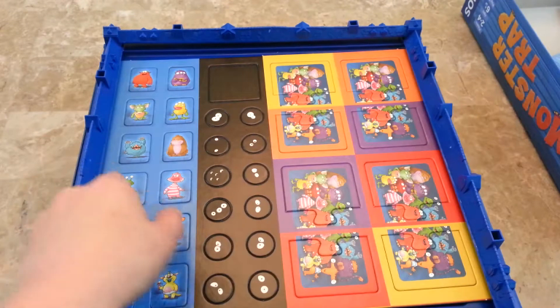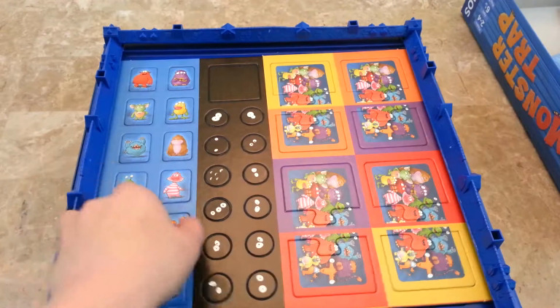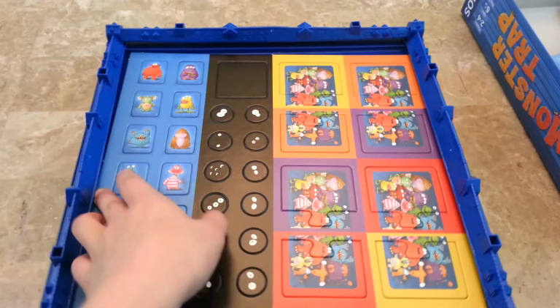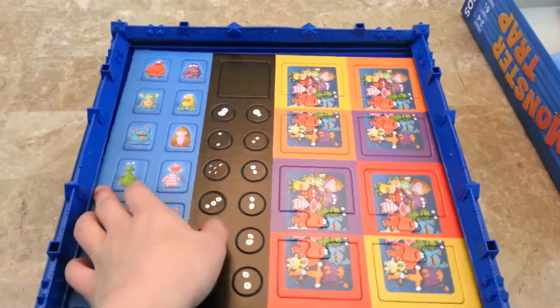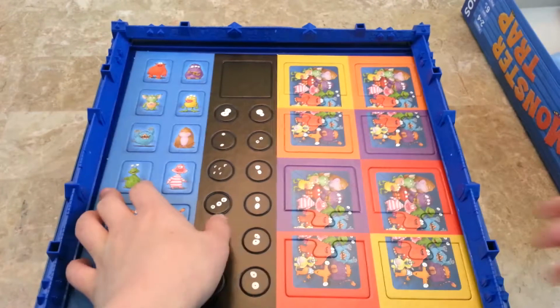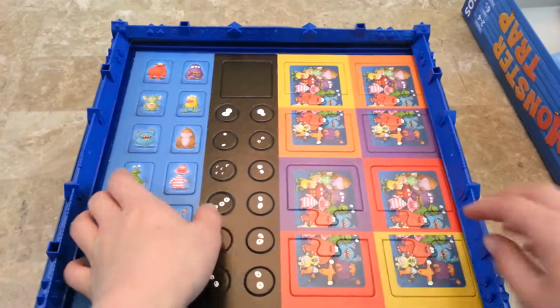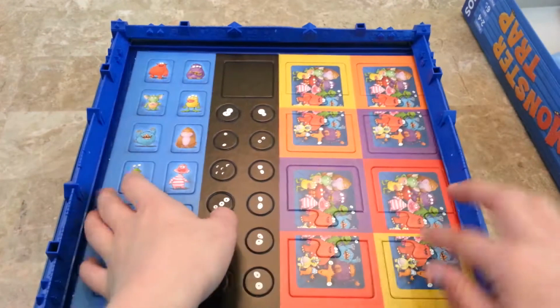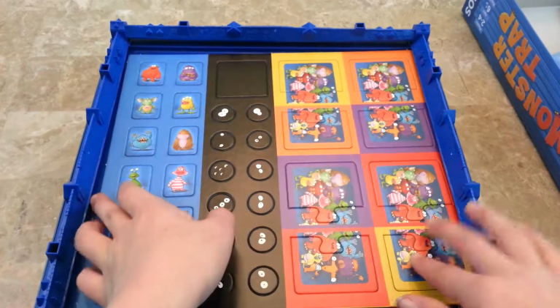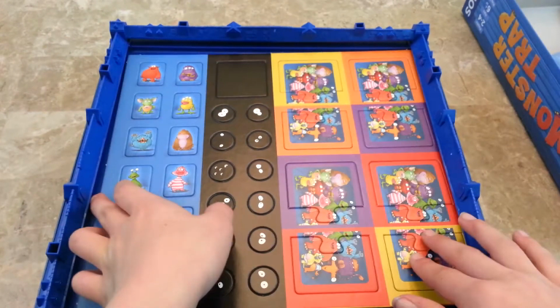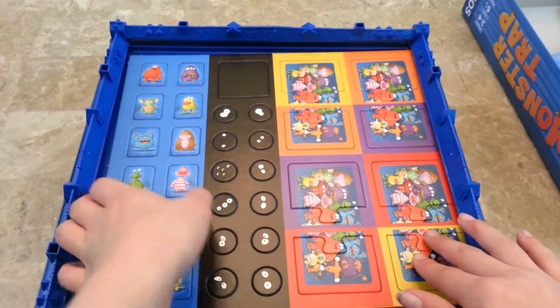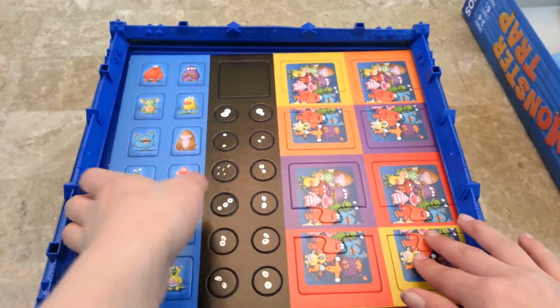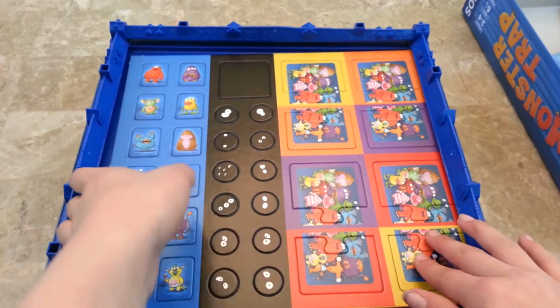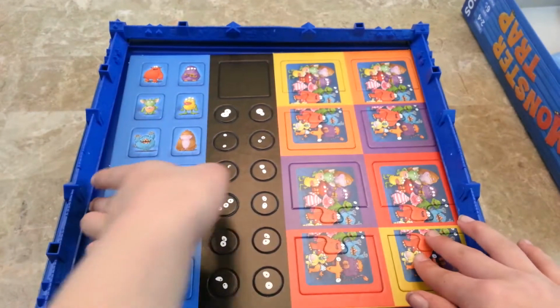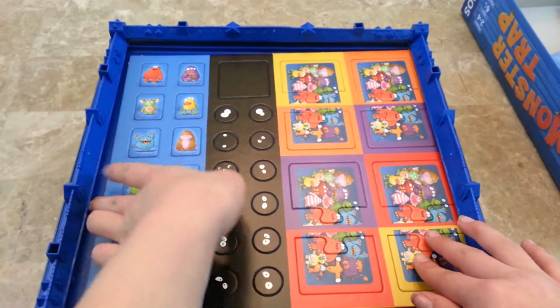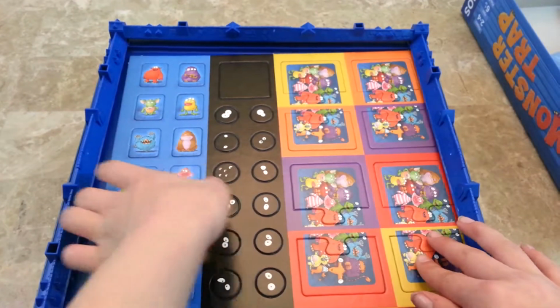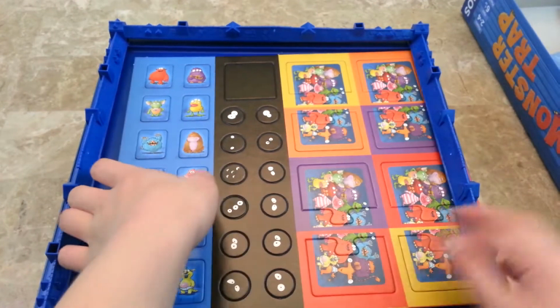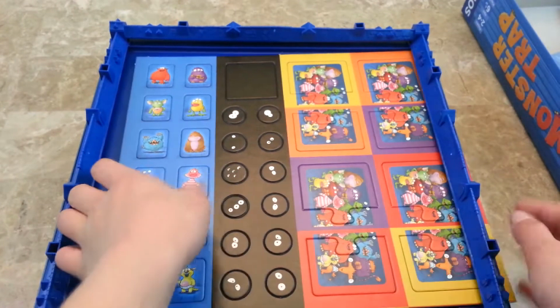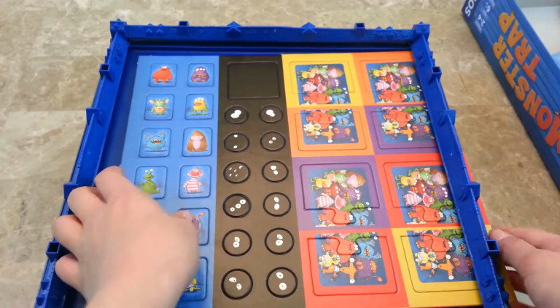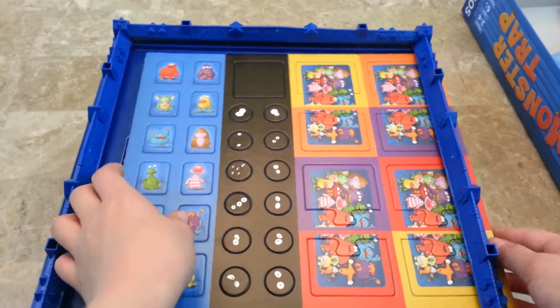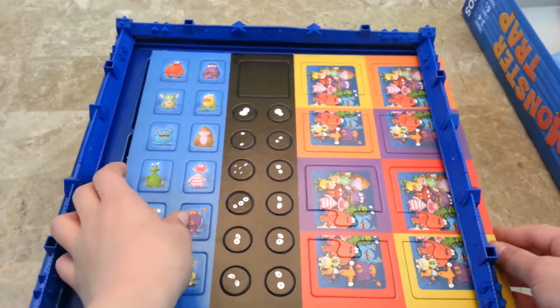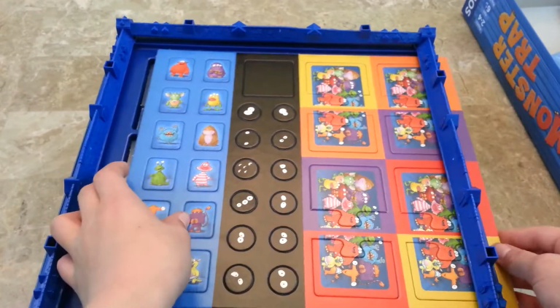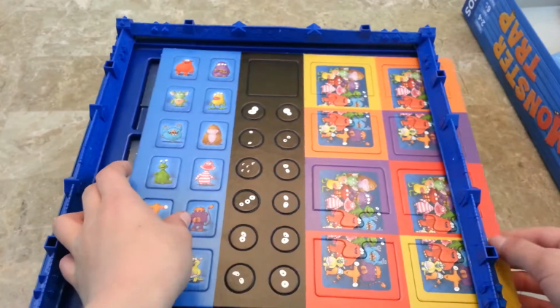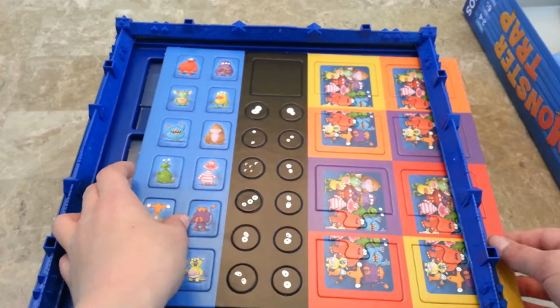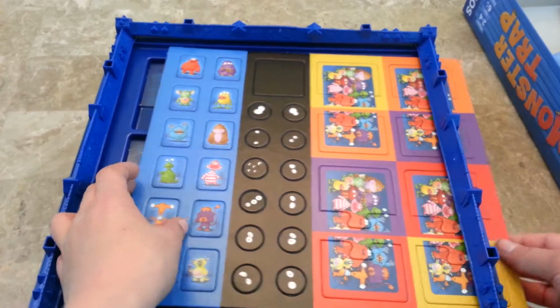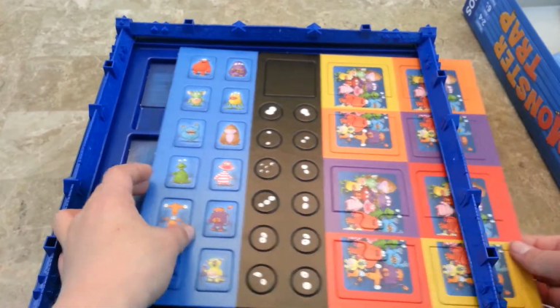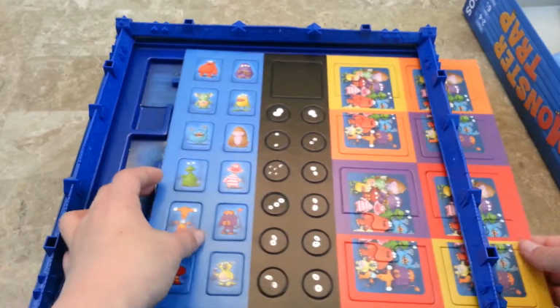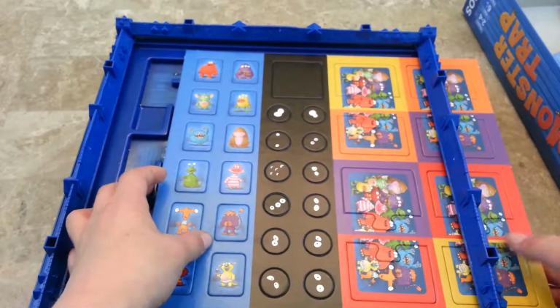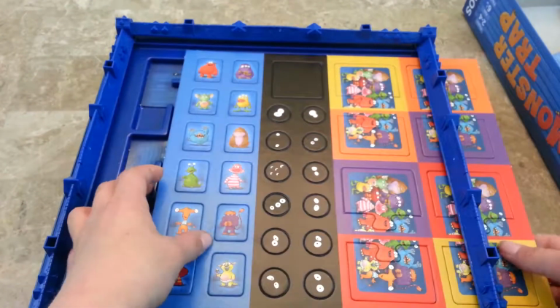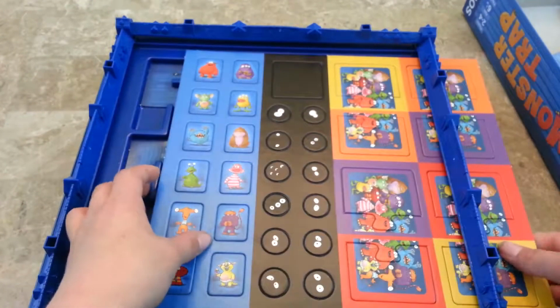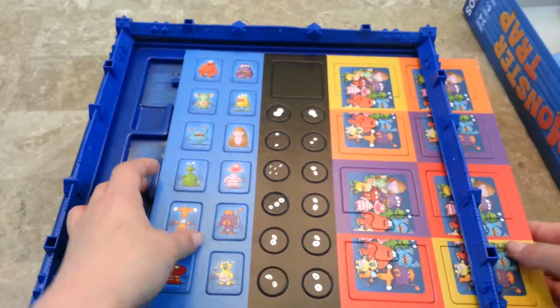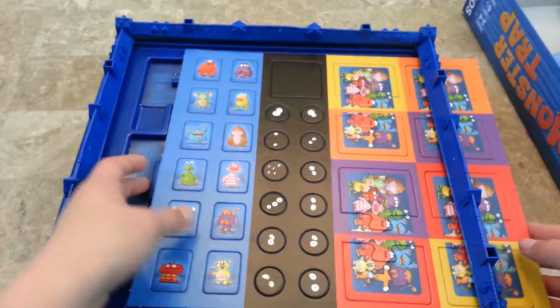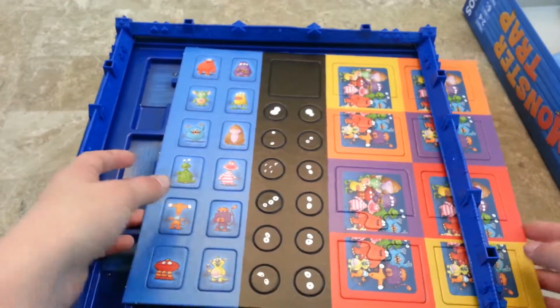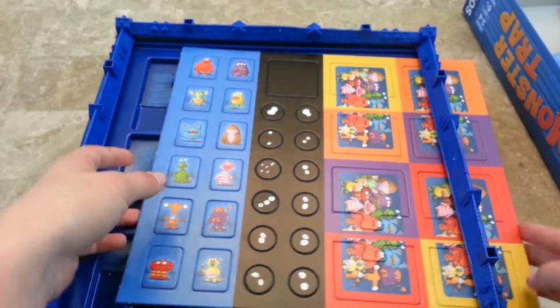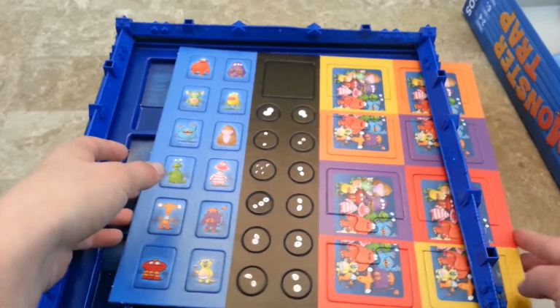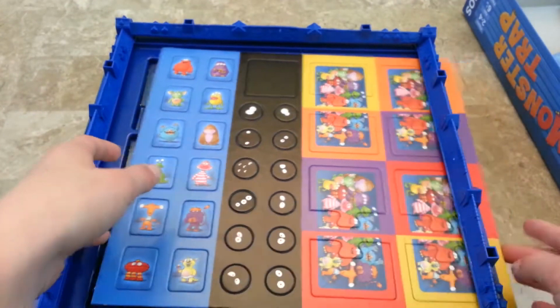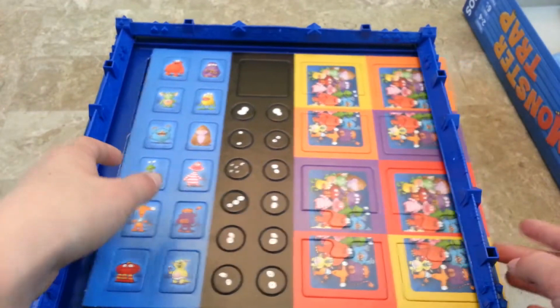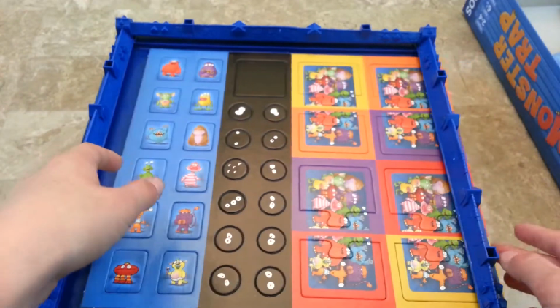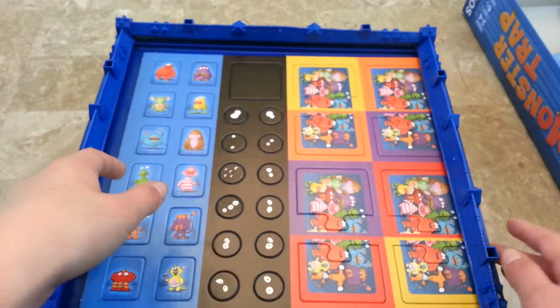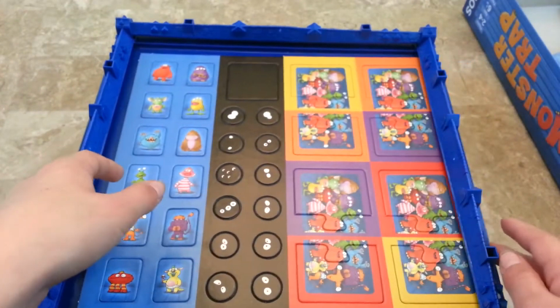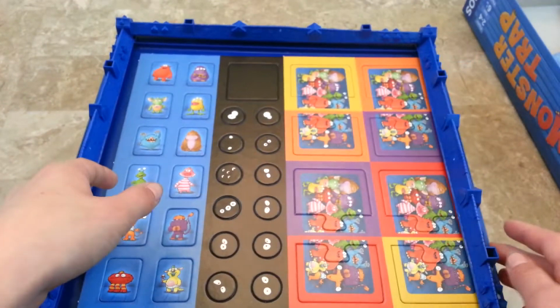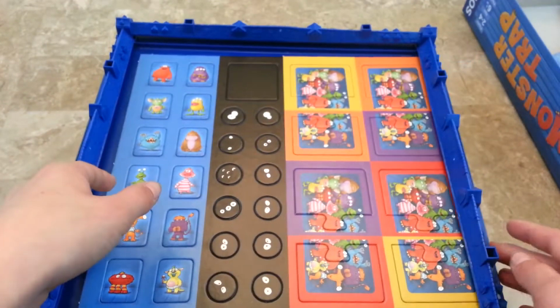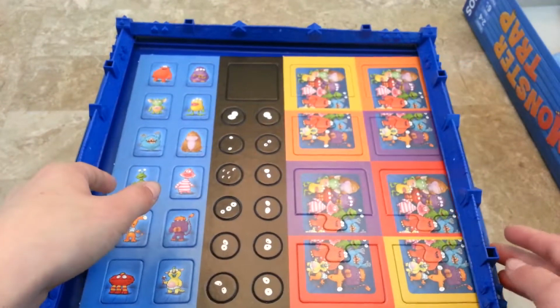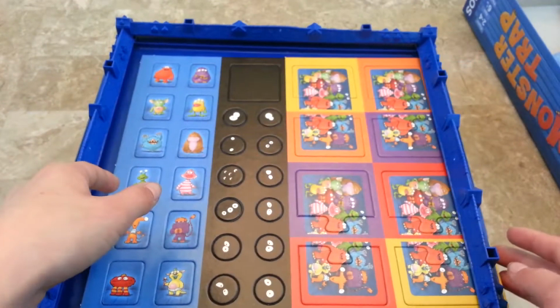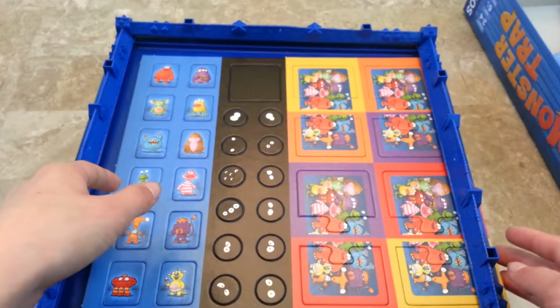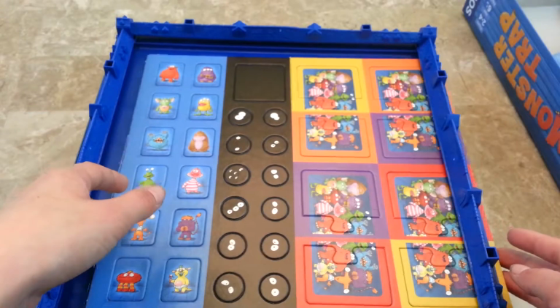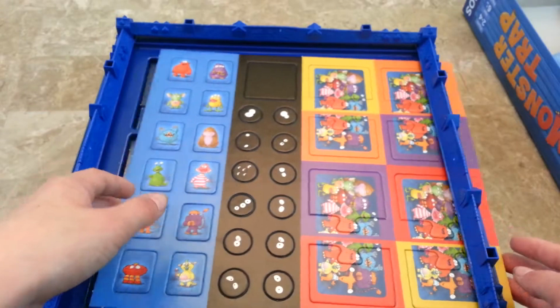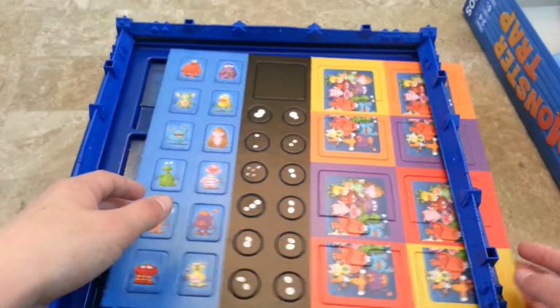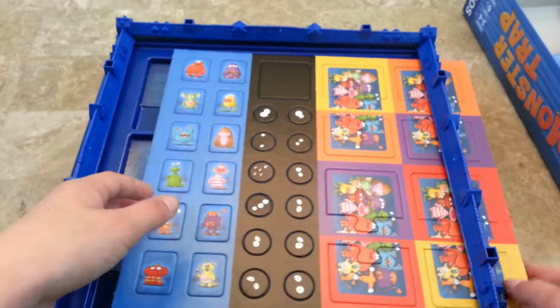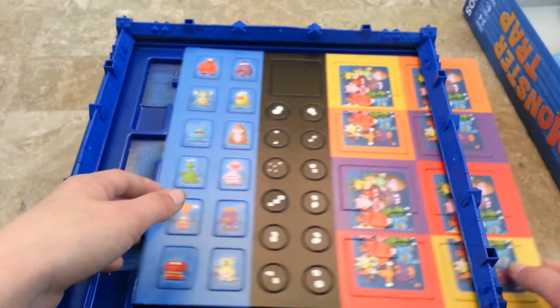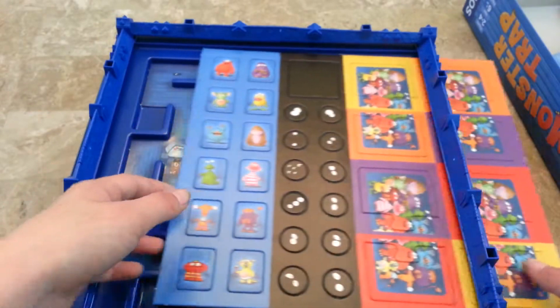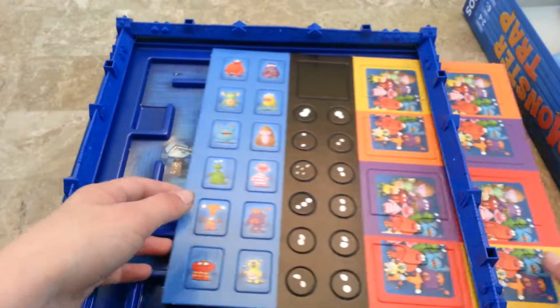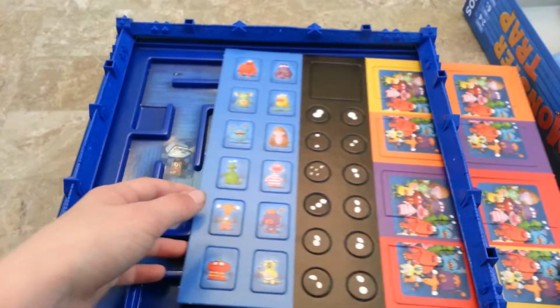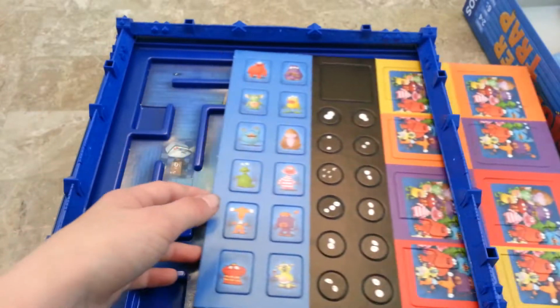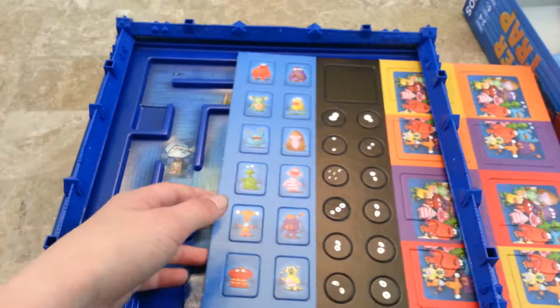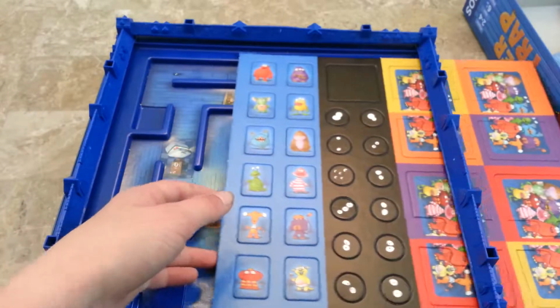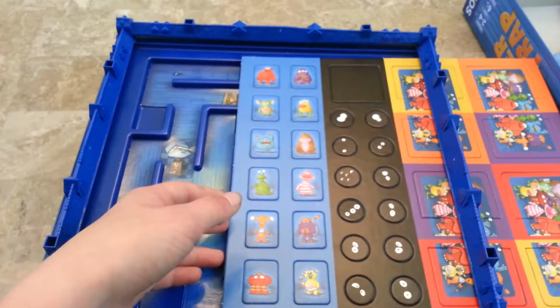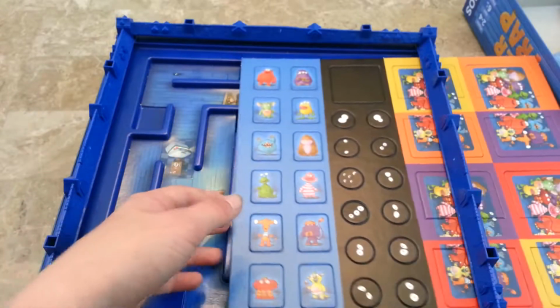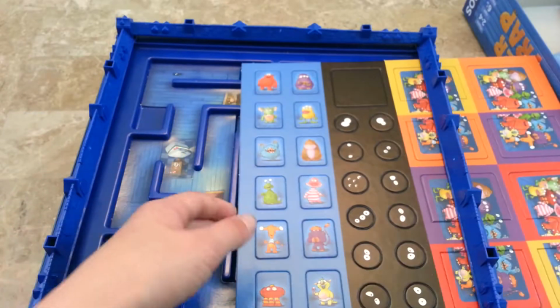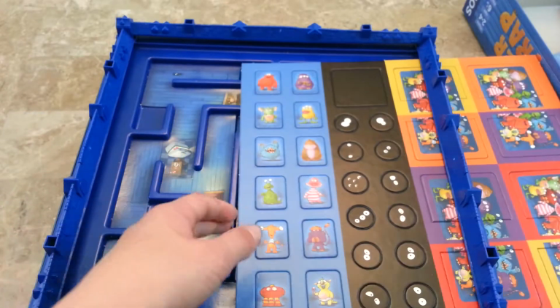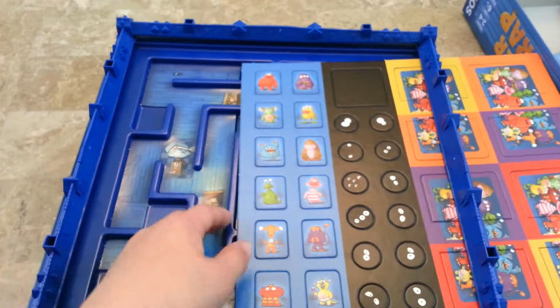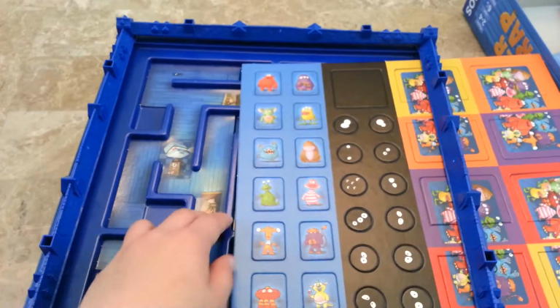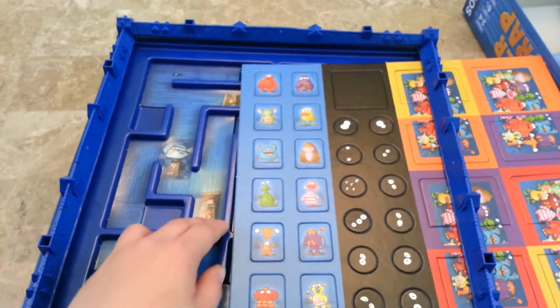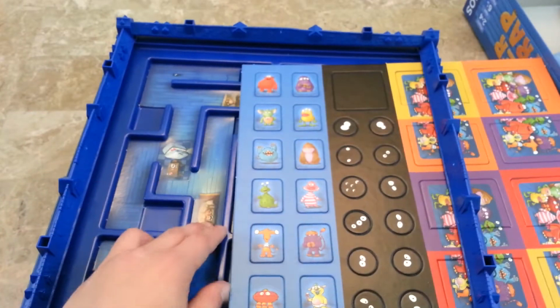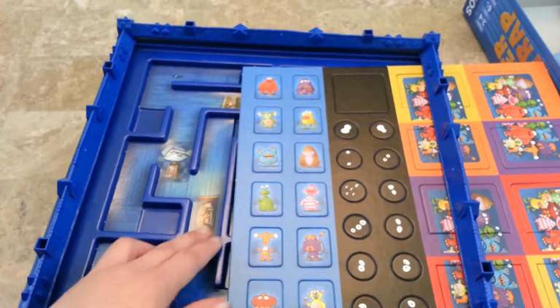So there are these monster tokens, eye tokens, and discard tokens. You slide it out like this.